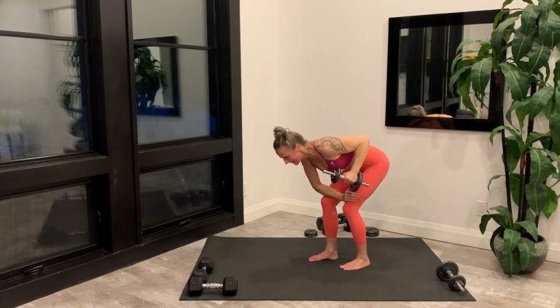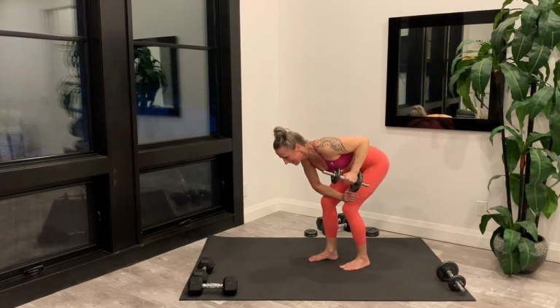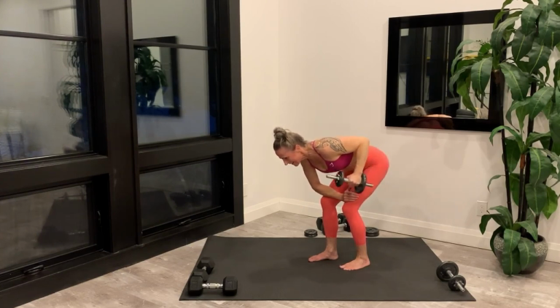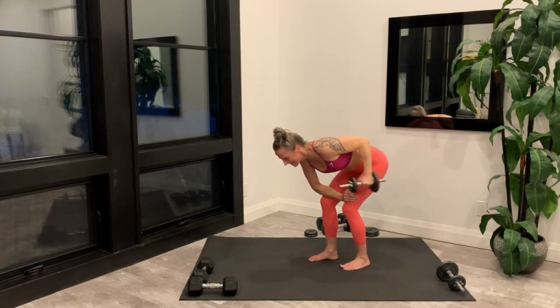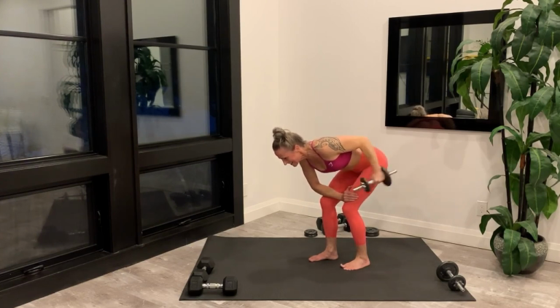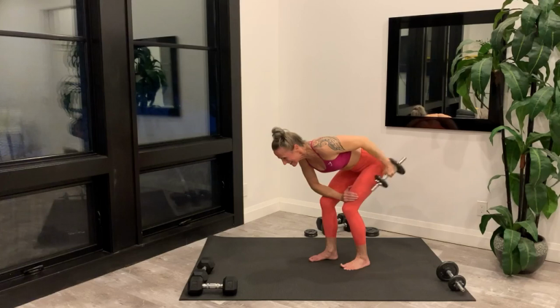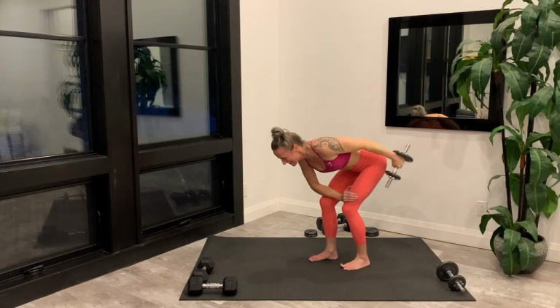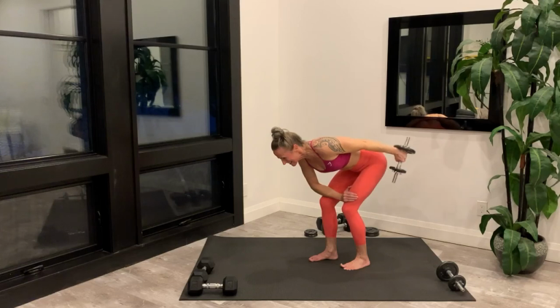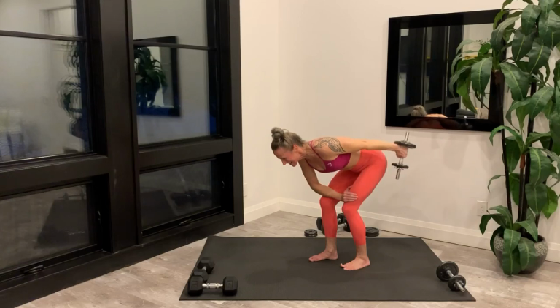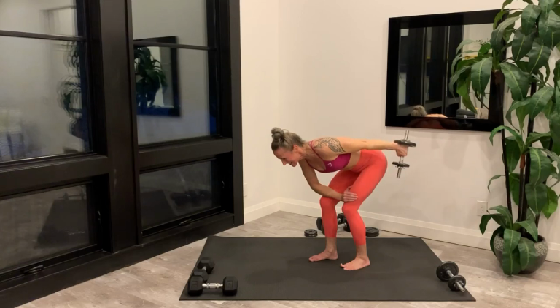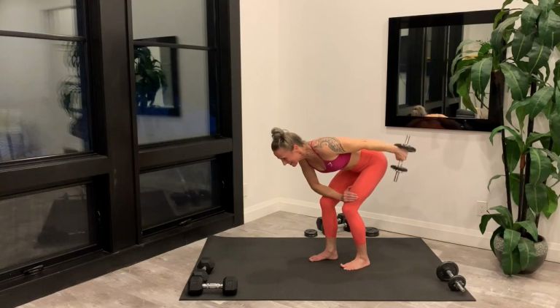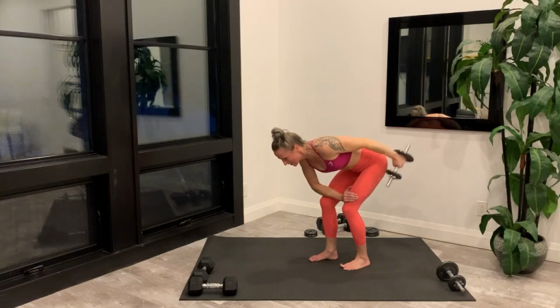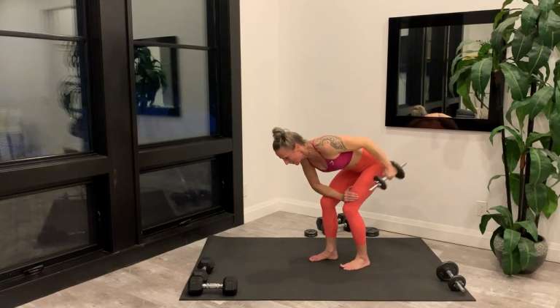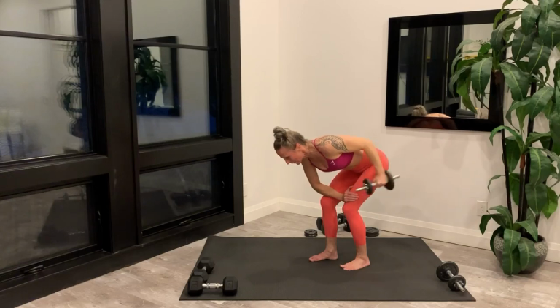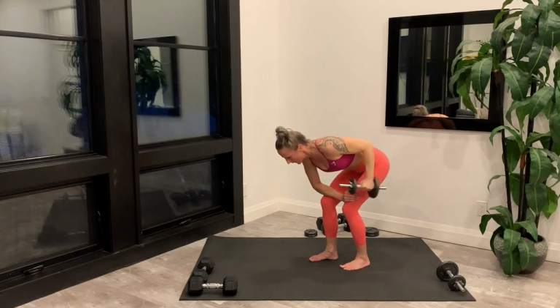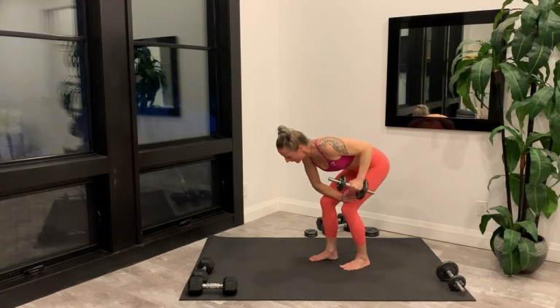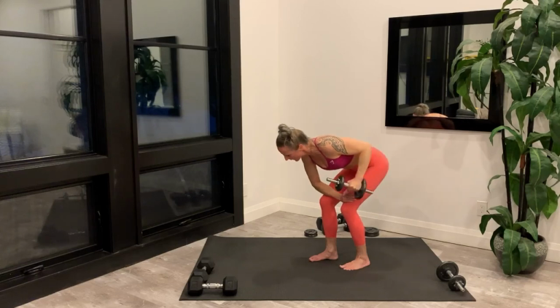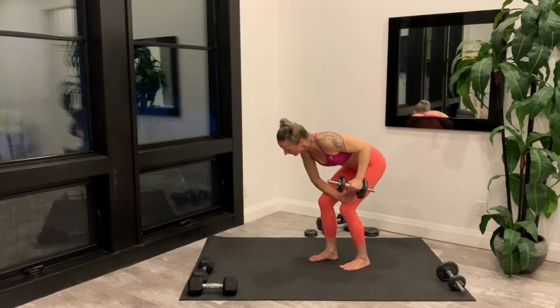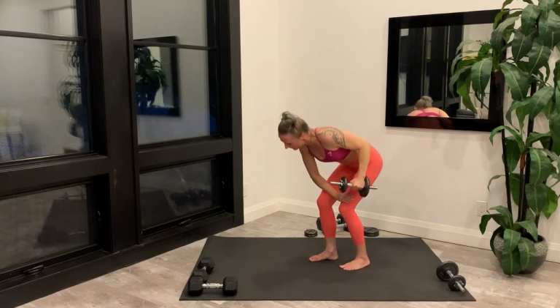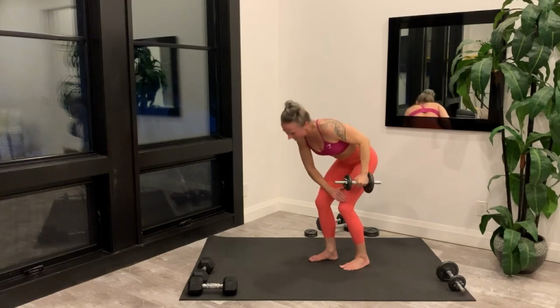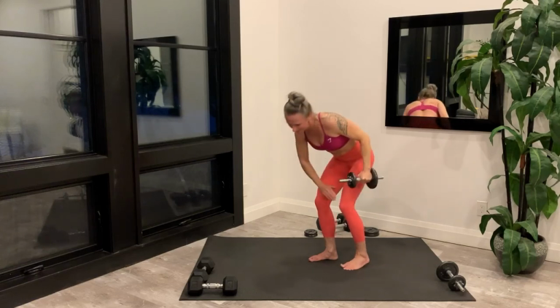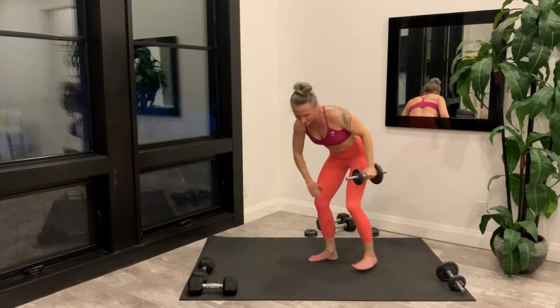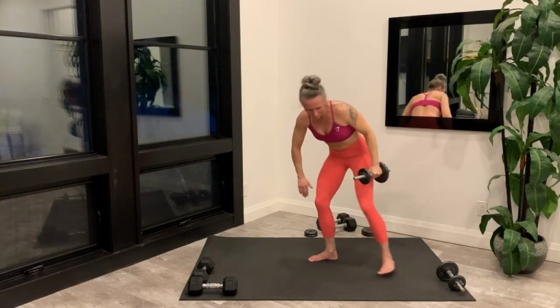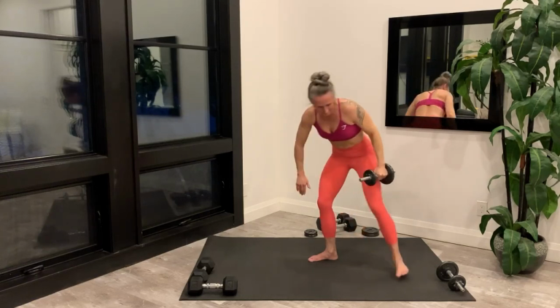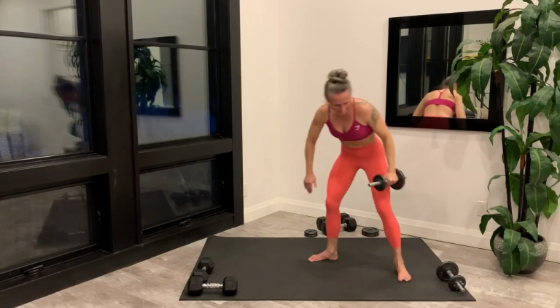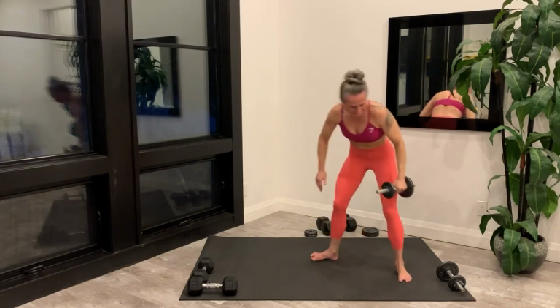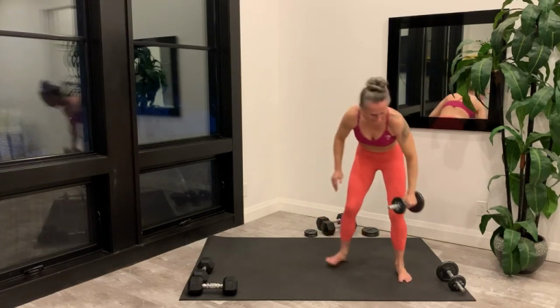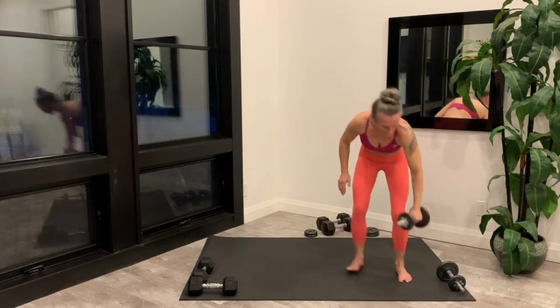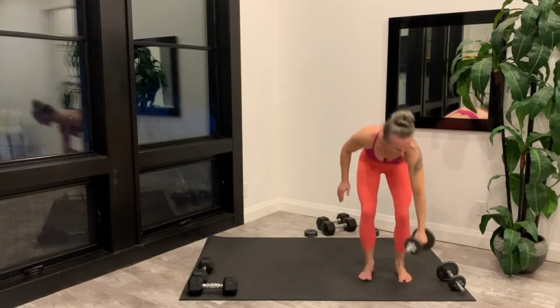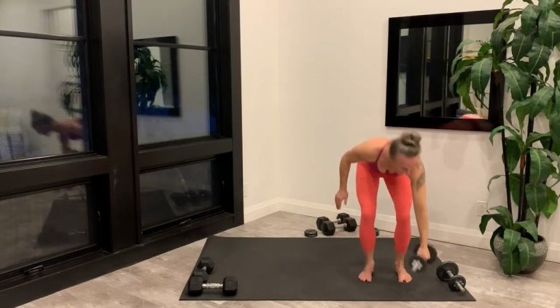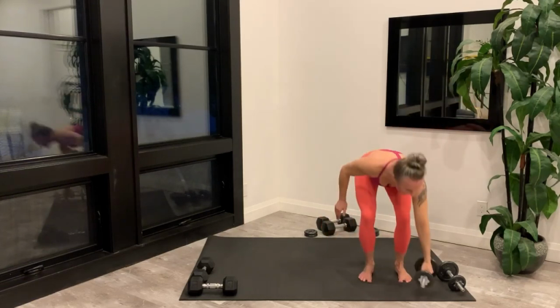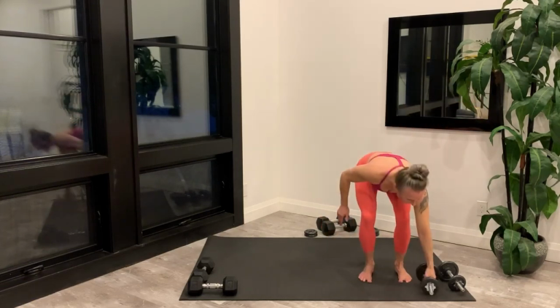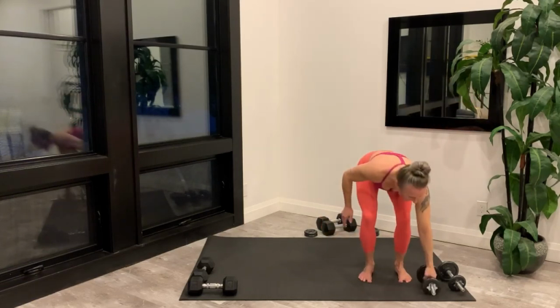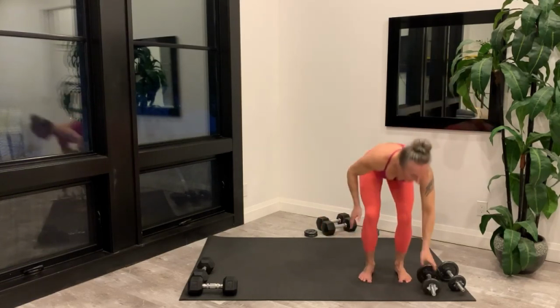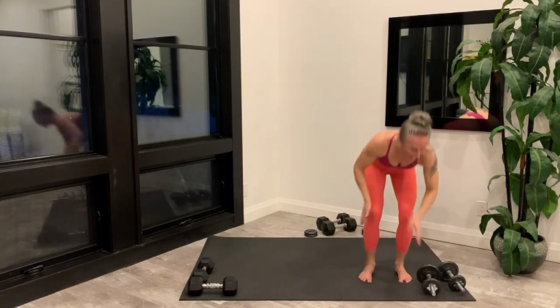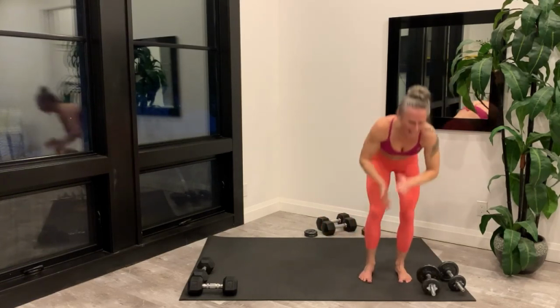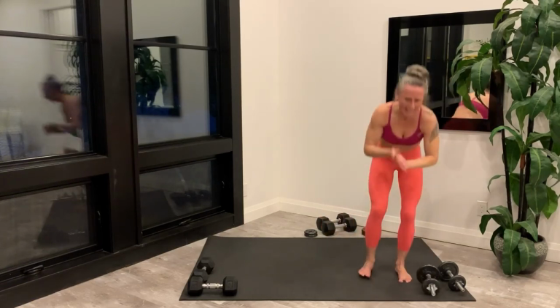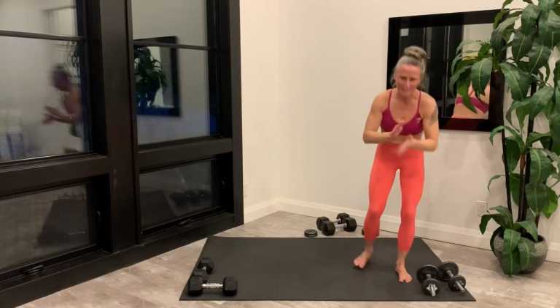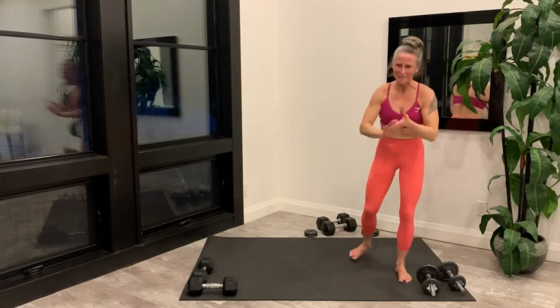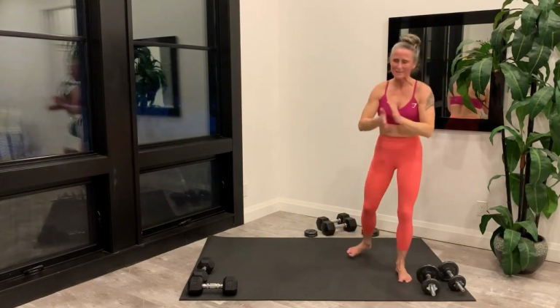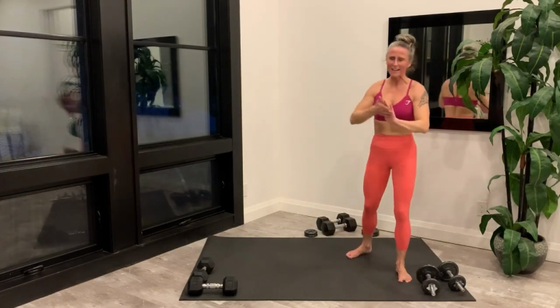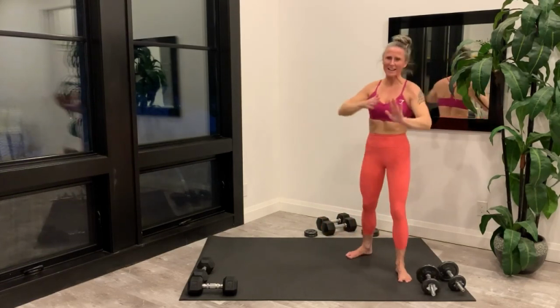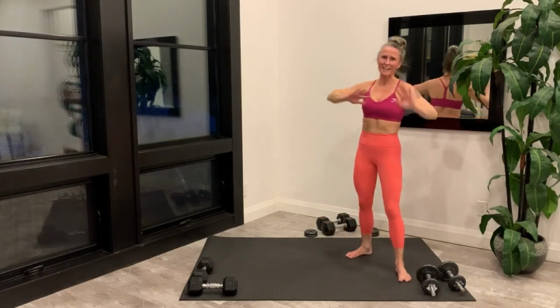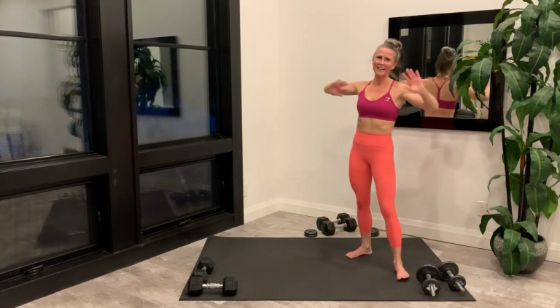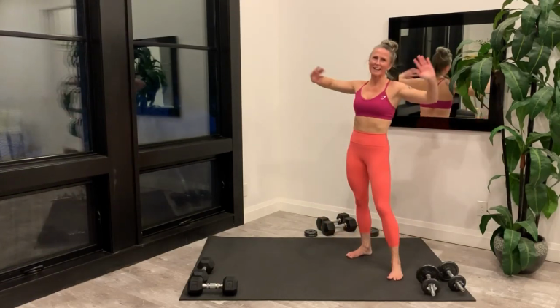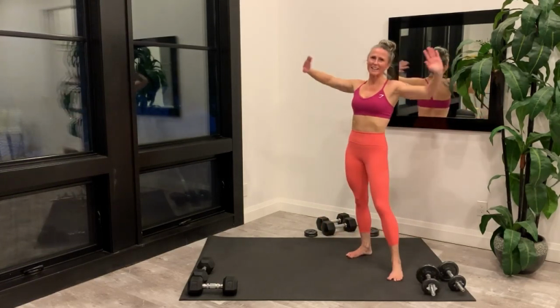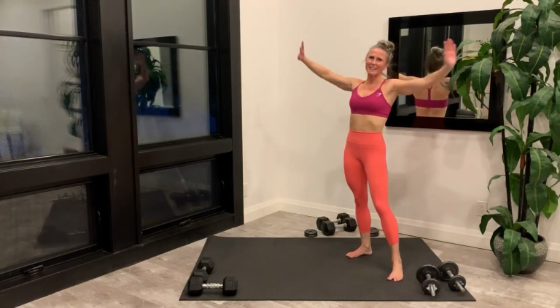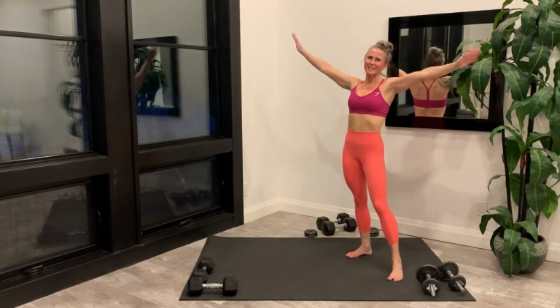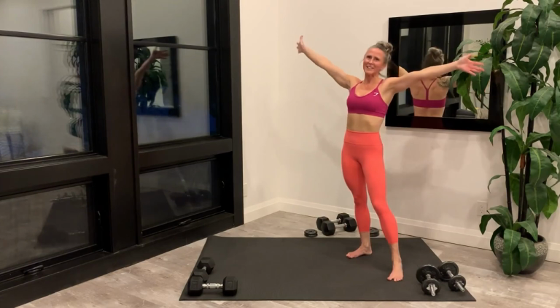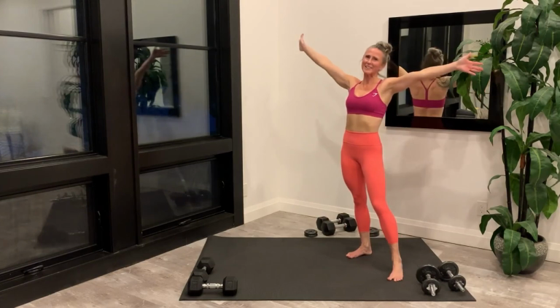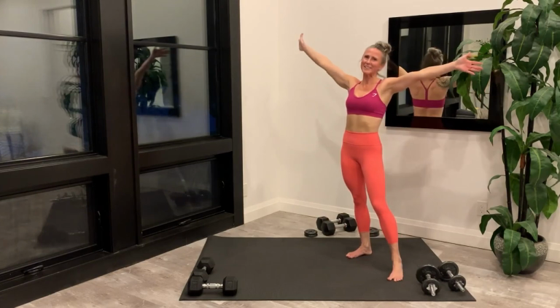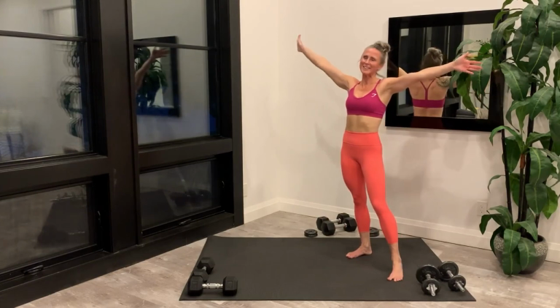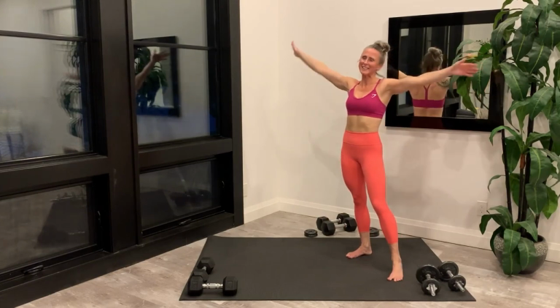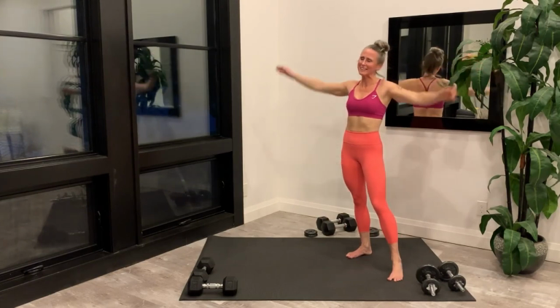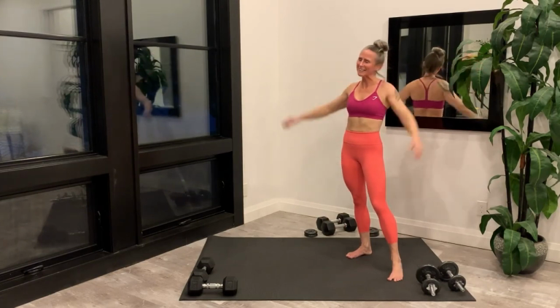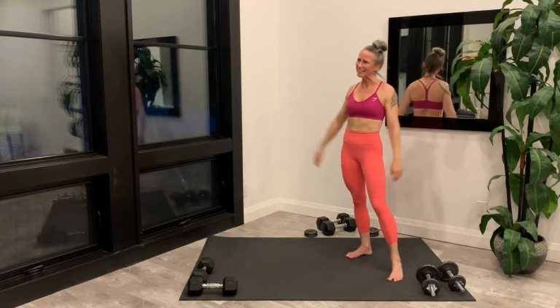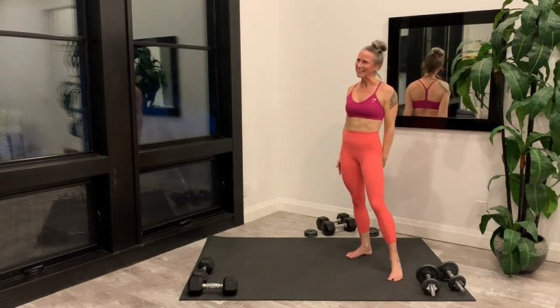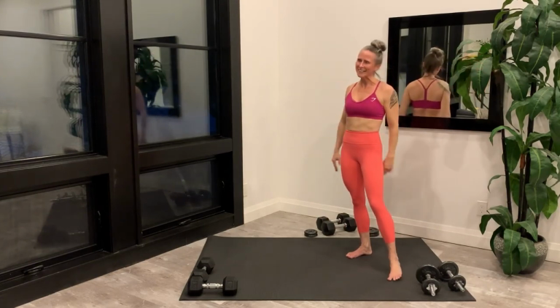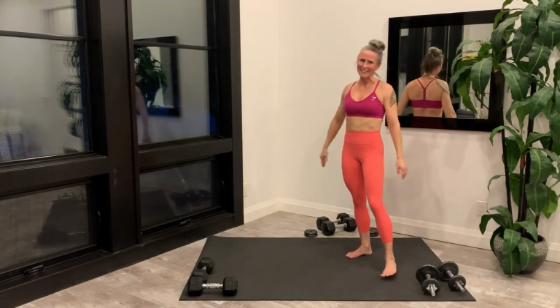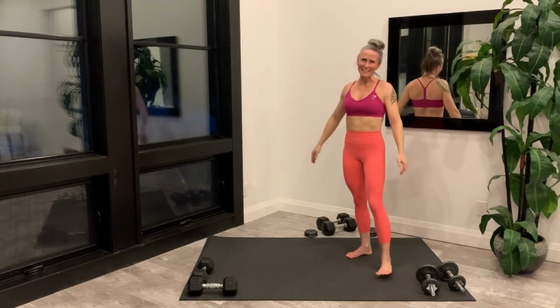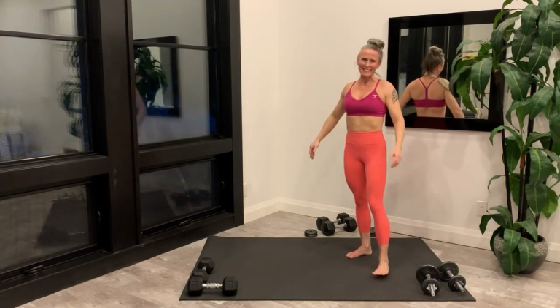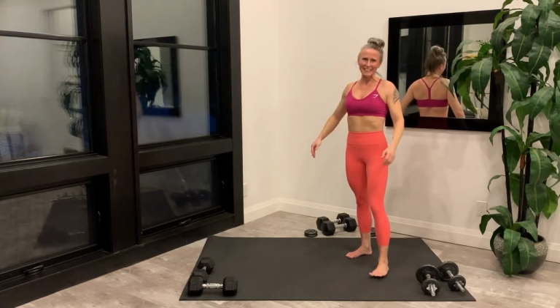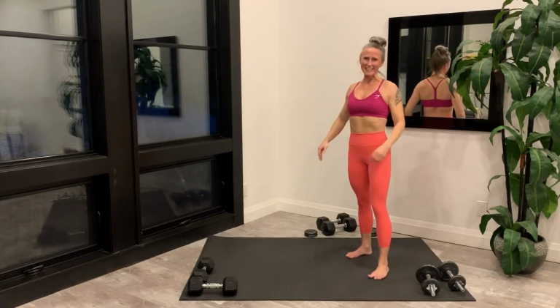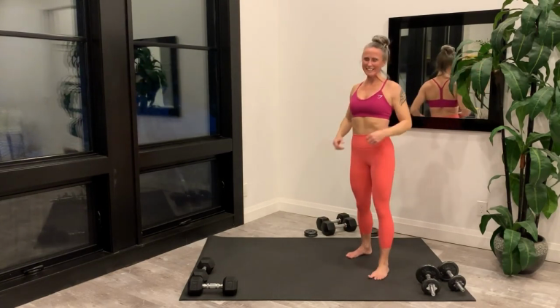Last rep, set your weight down. And you made it — there's only a cool down stretch to go.